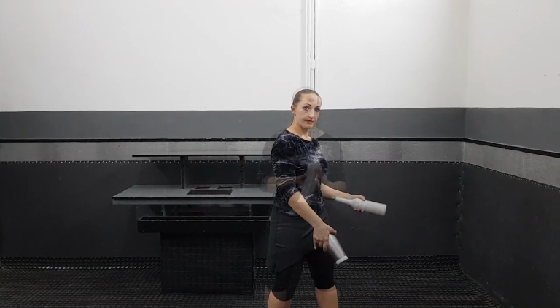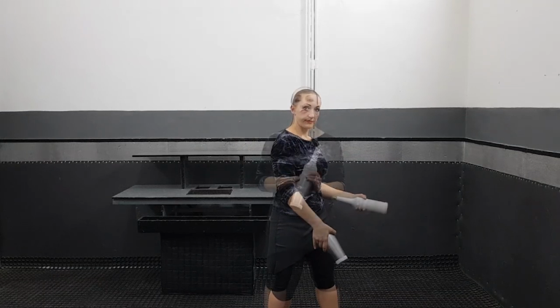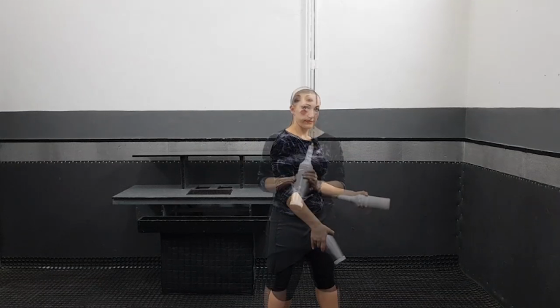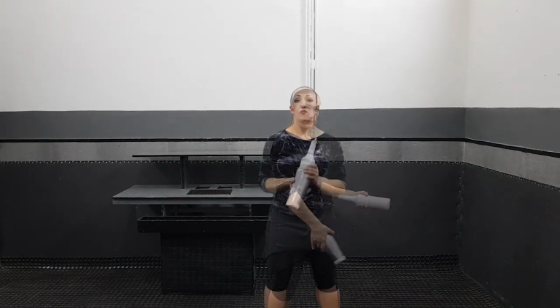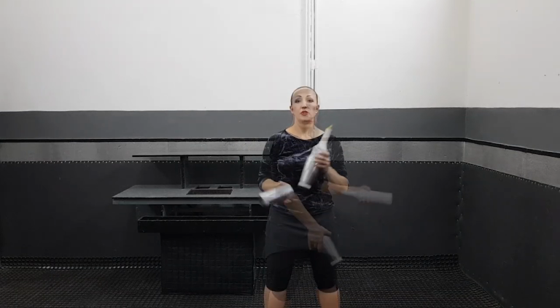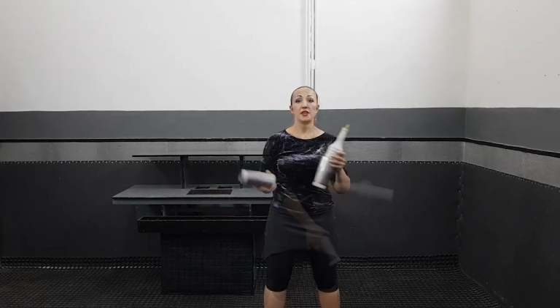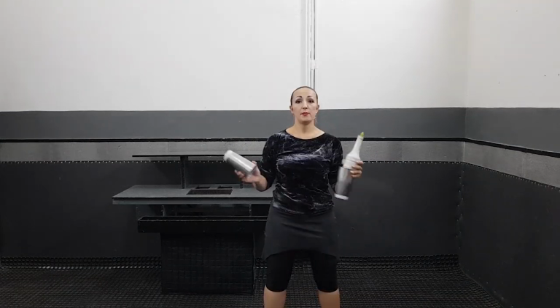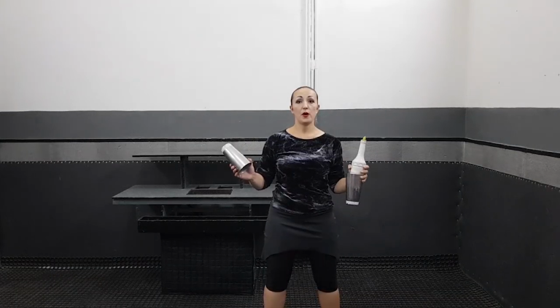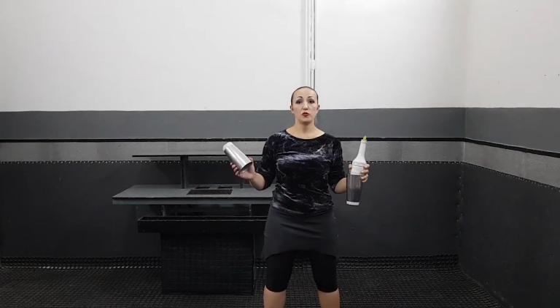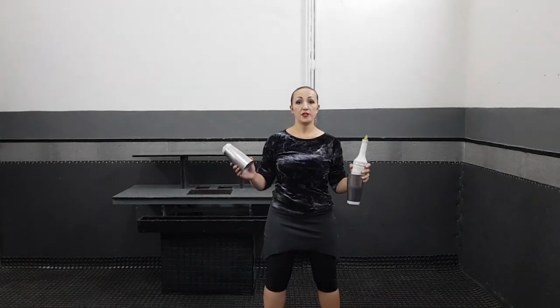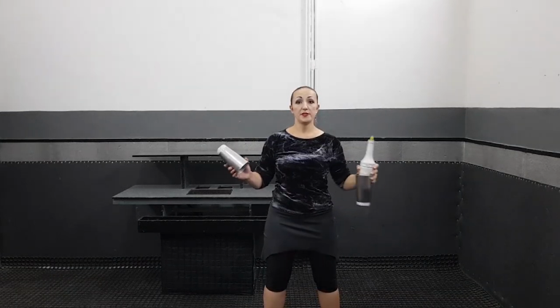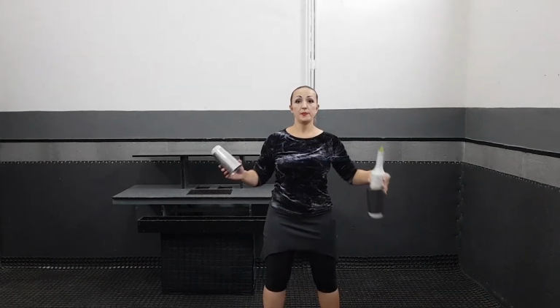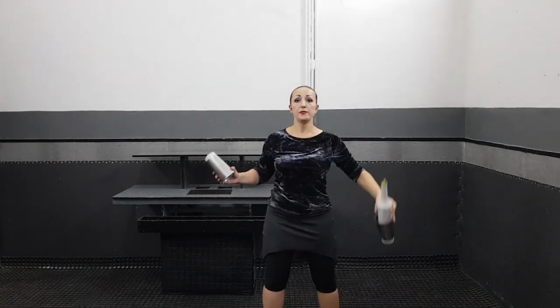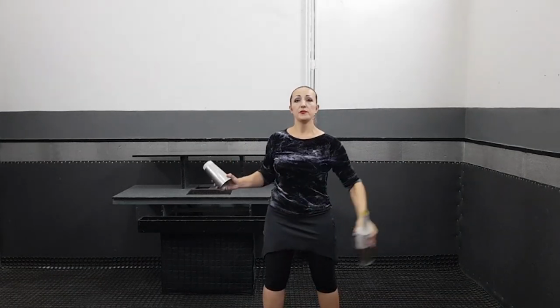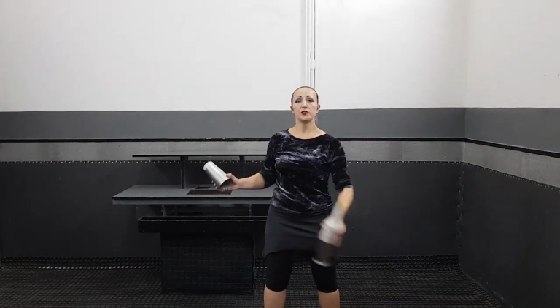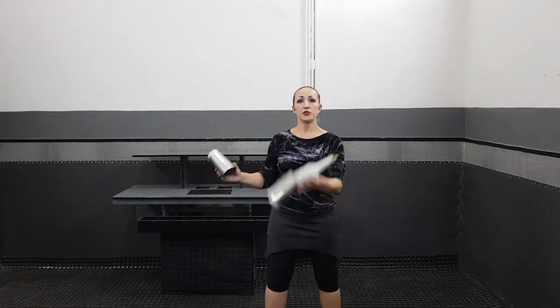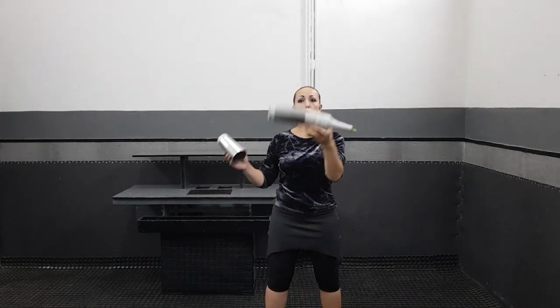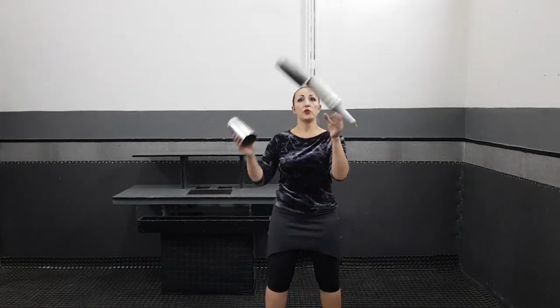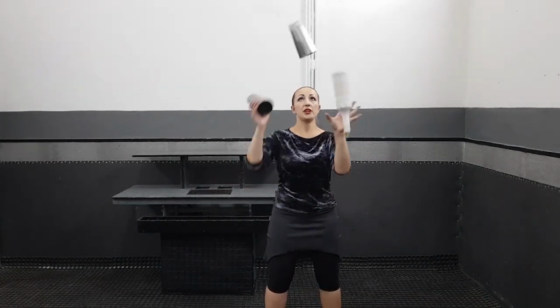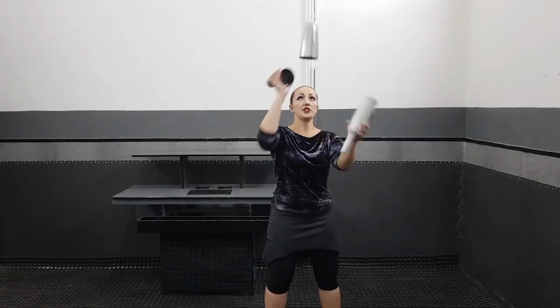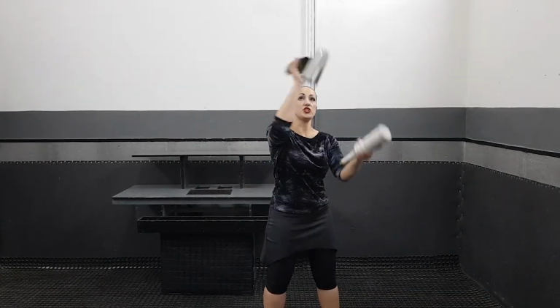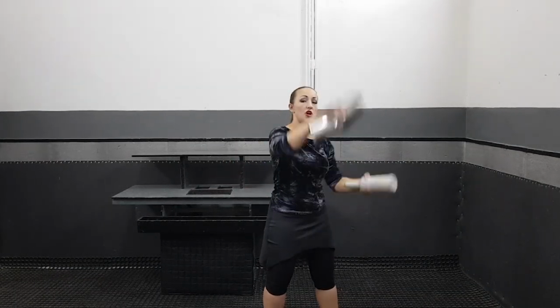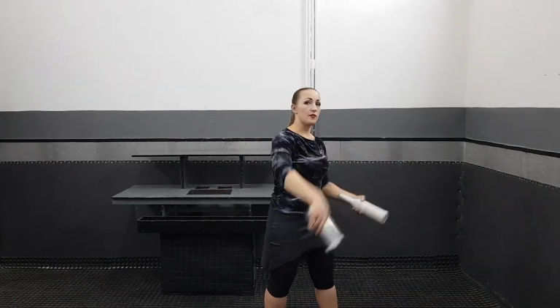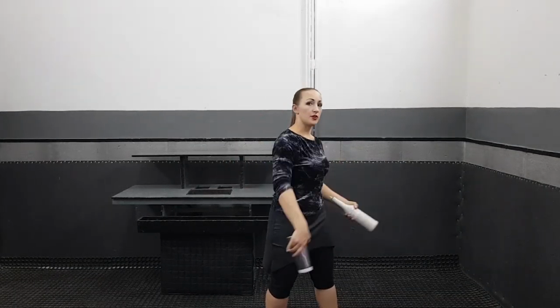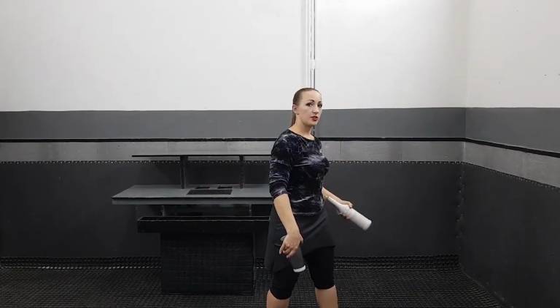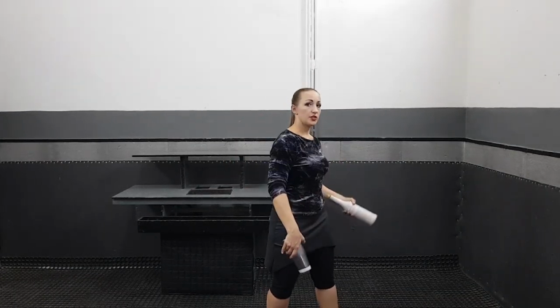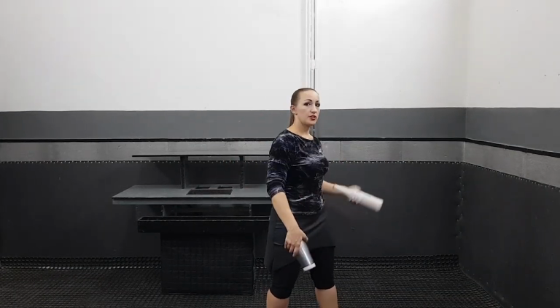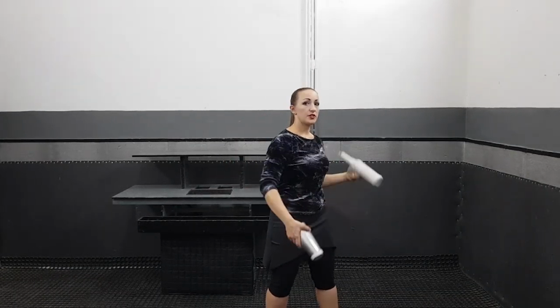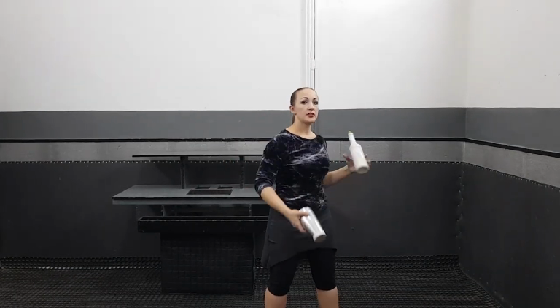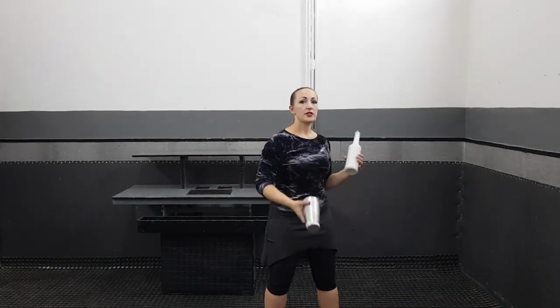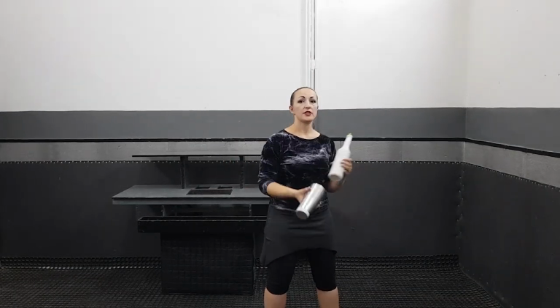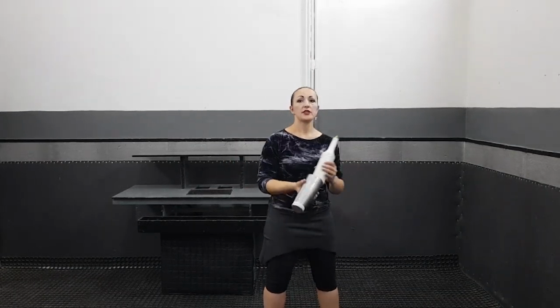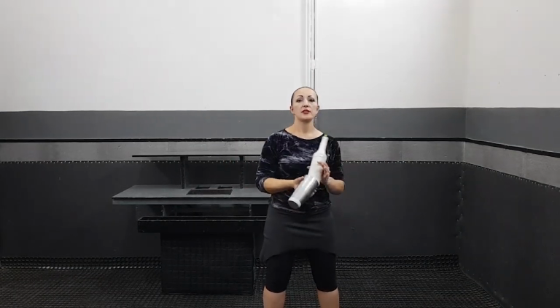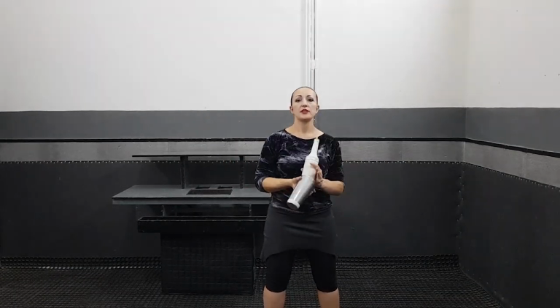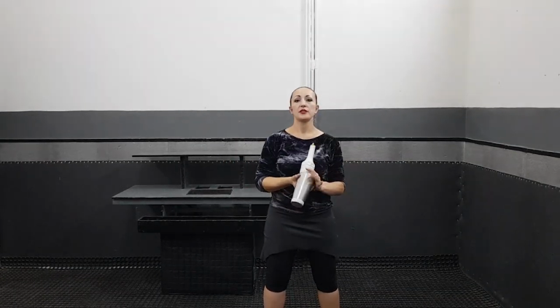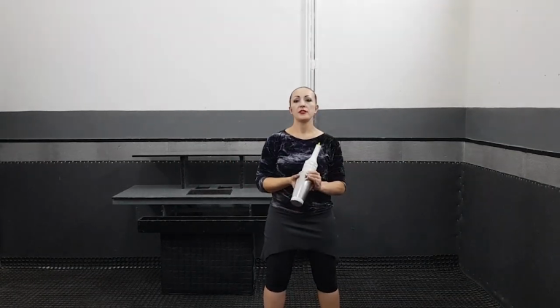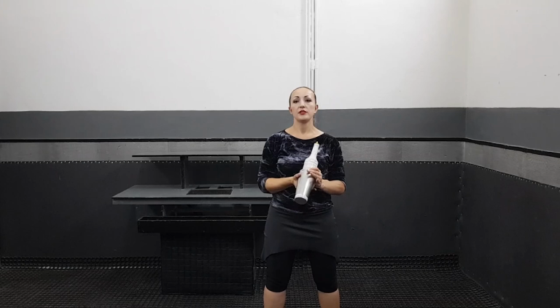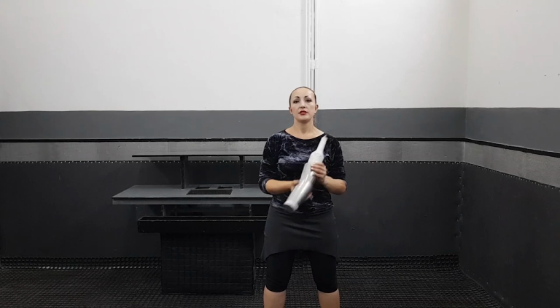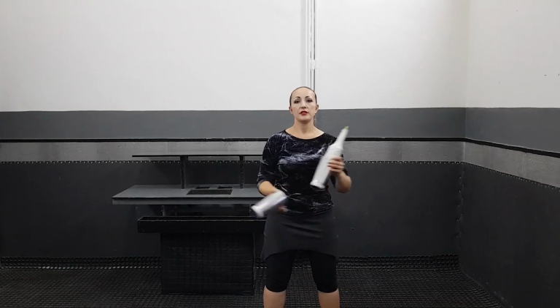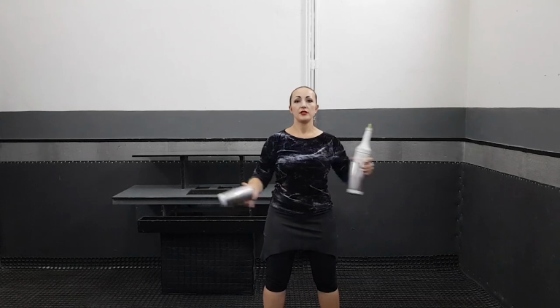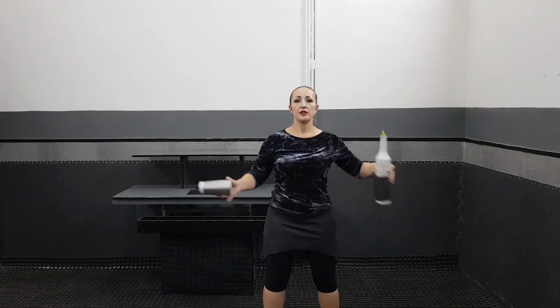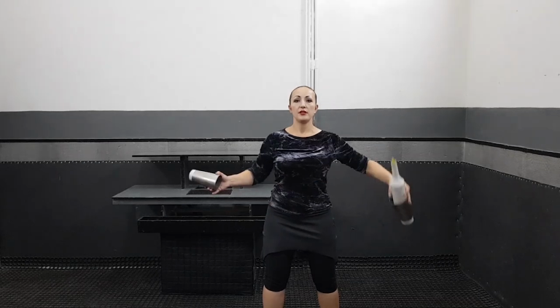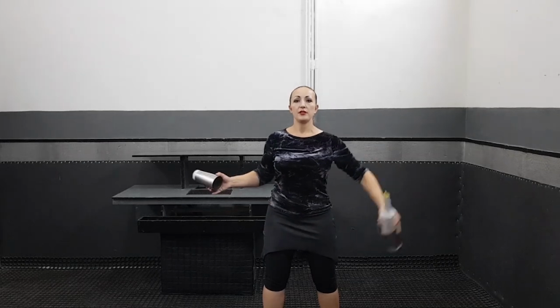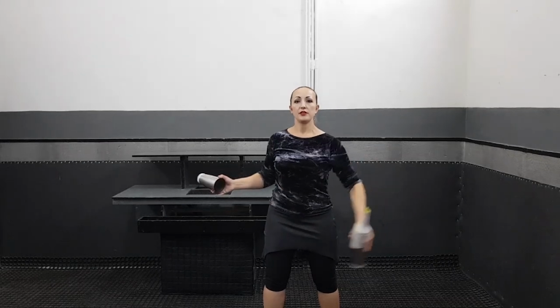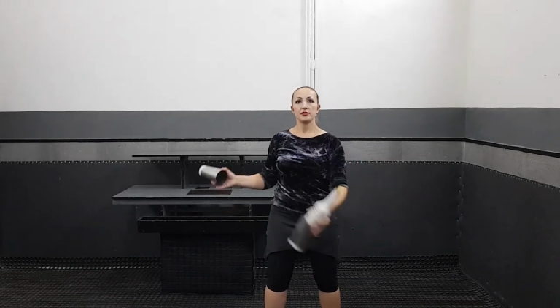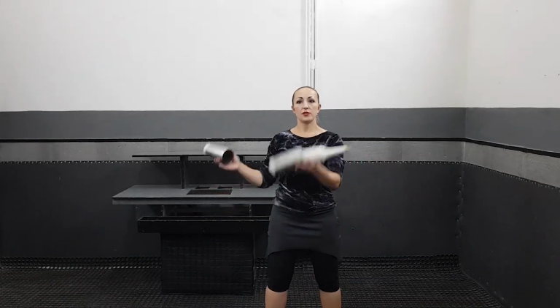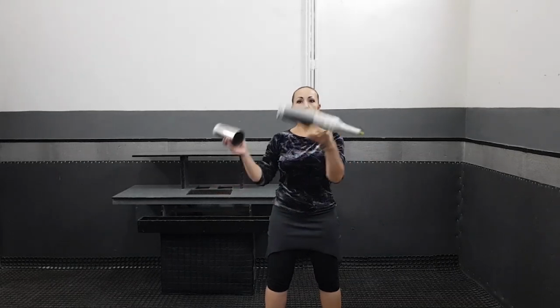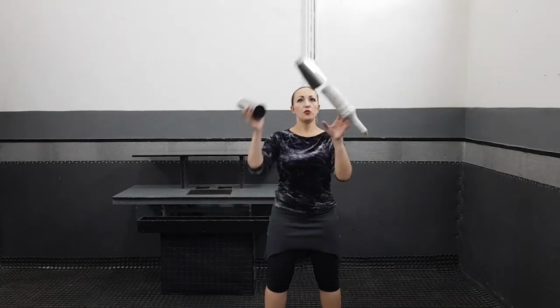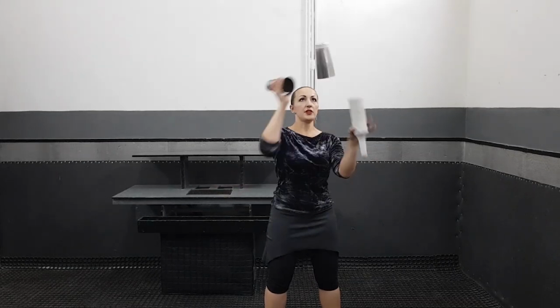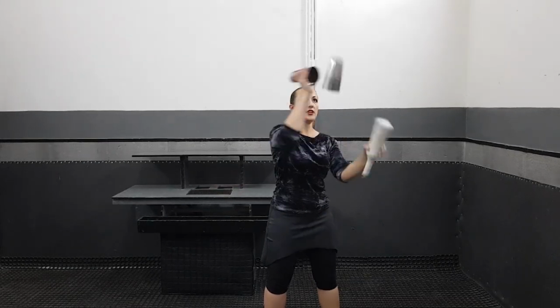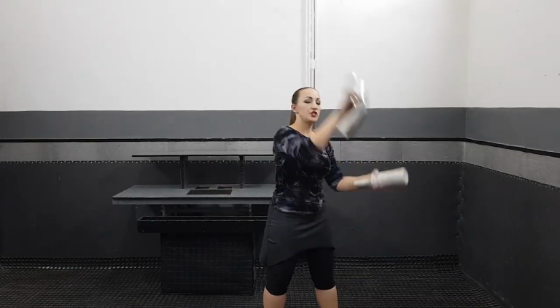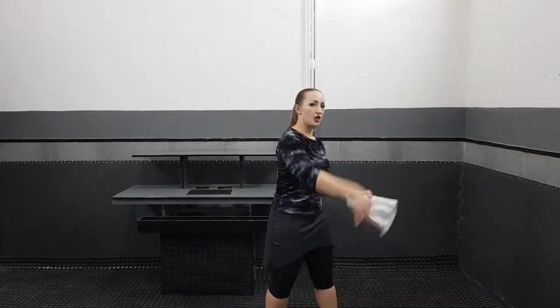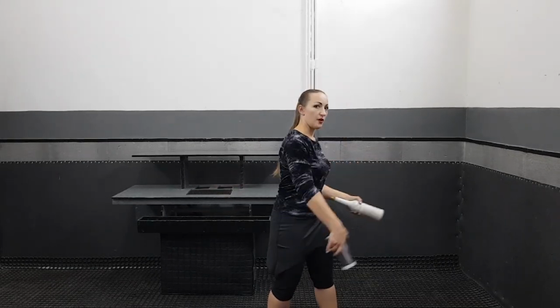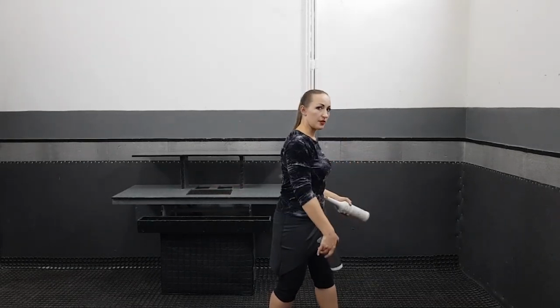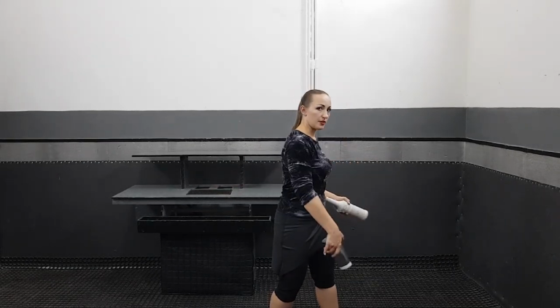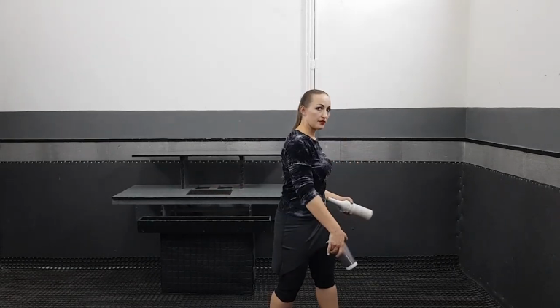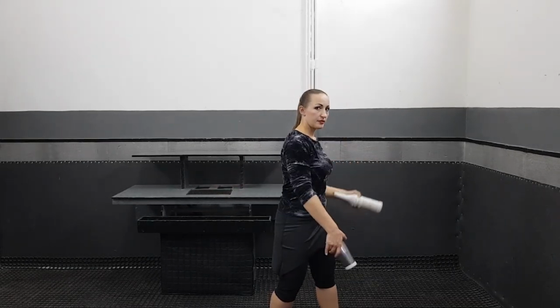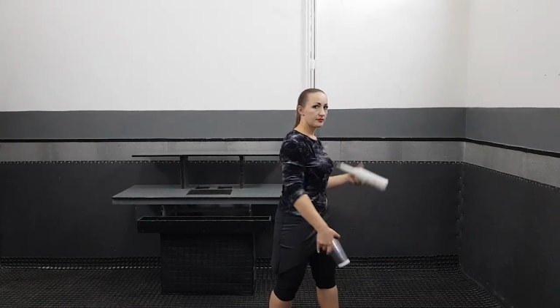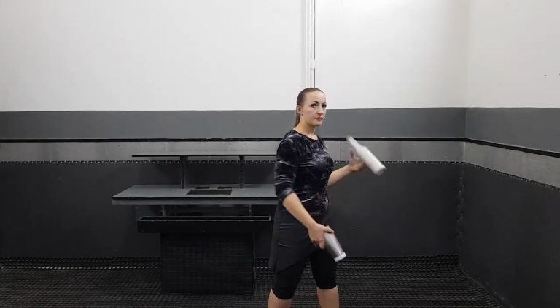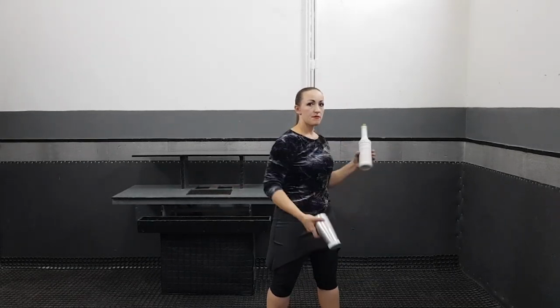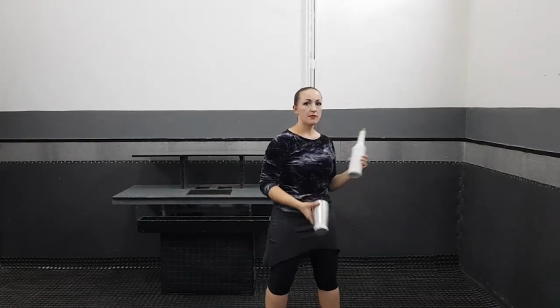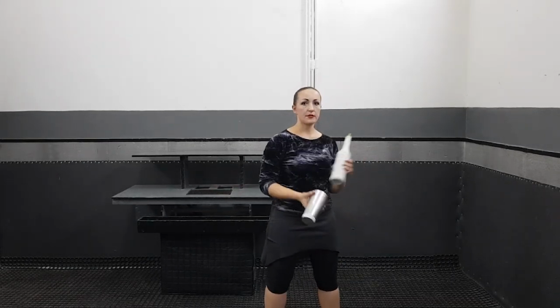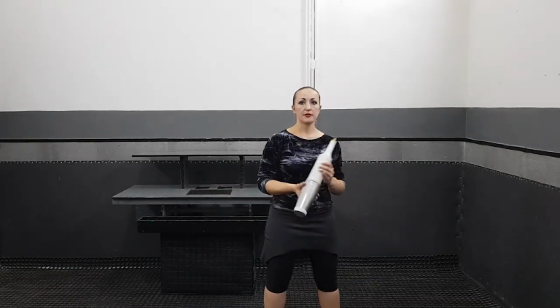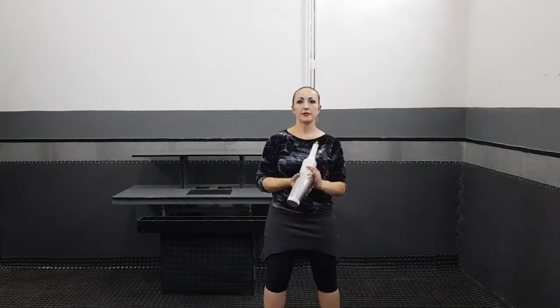Don't forget about the rhythm: throw, take, catch the barrel. Throw, take, catch, catch.